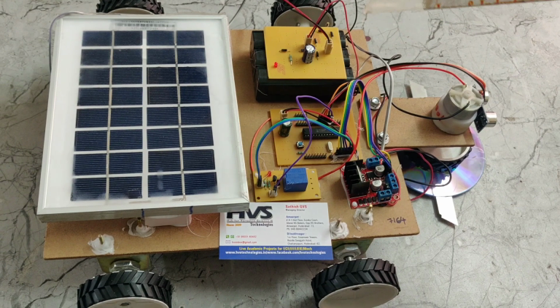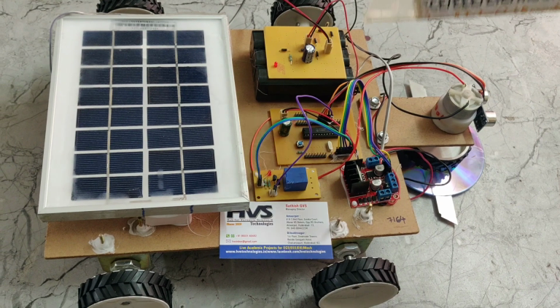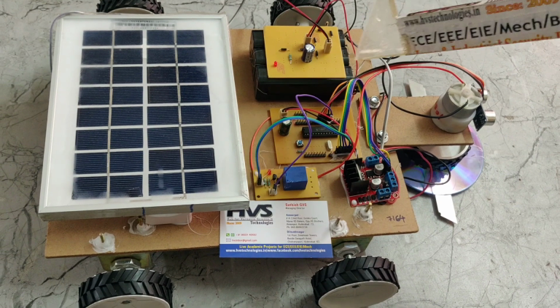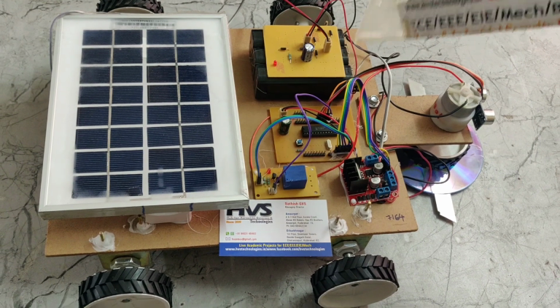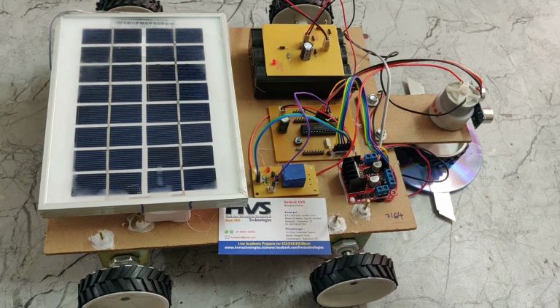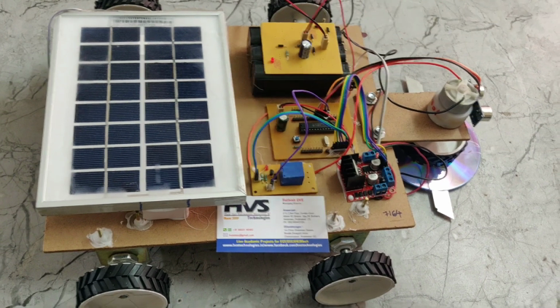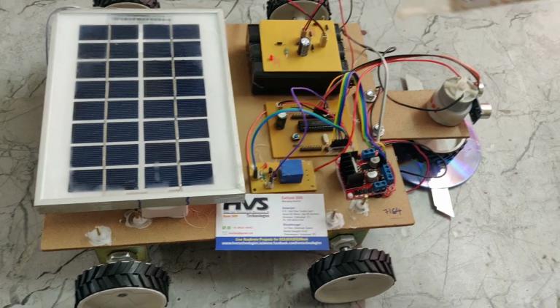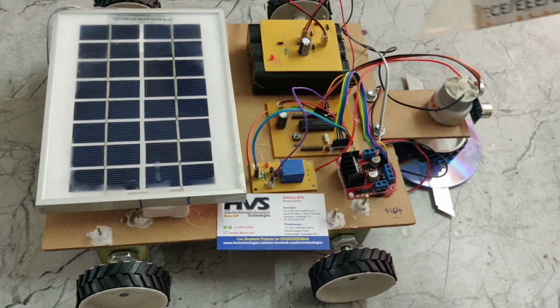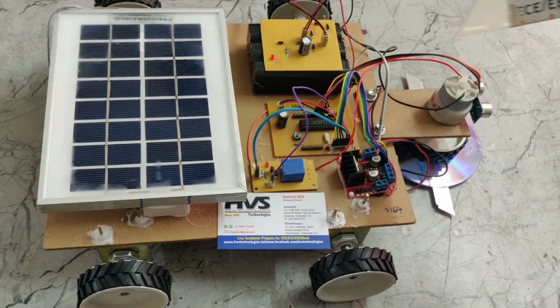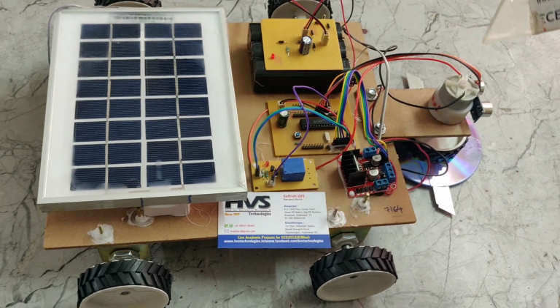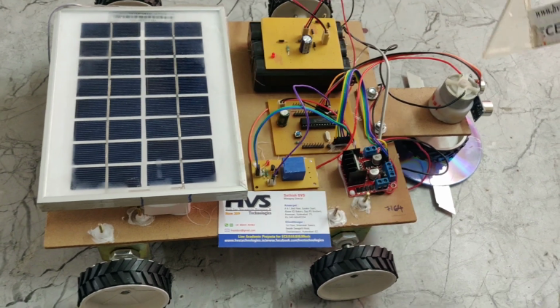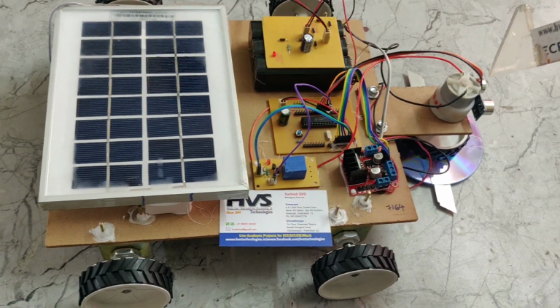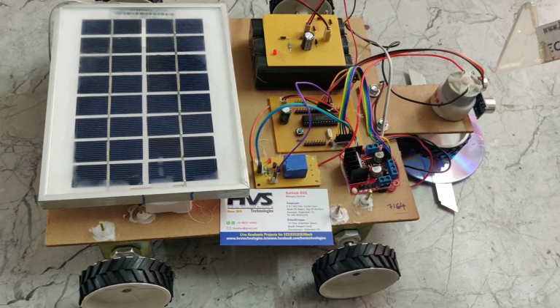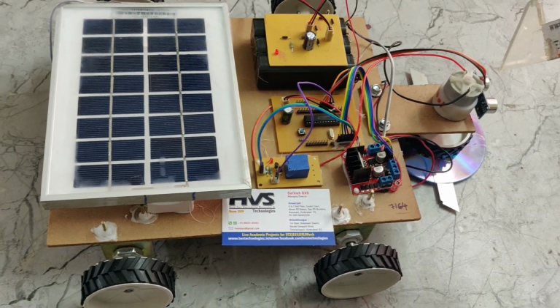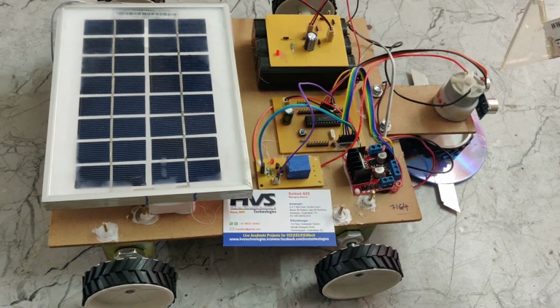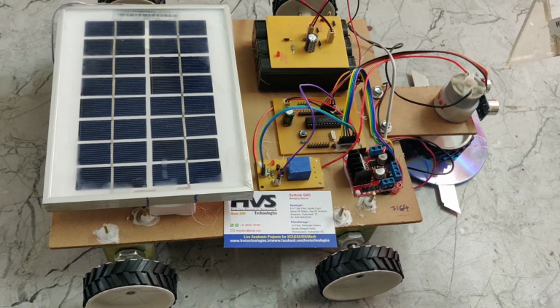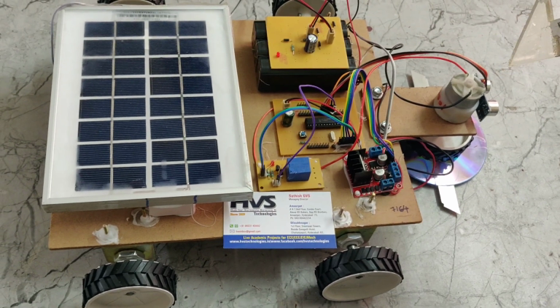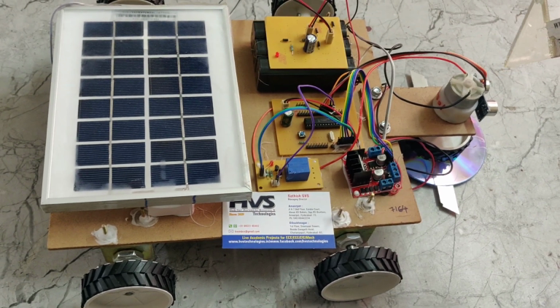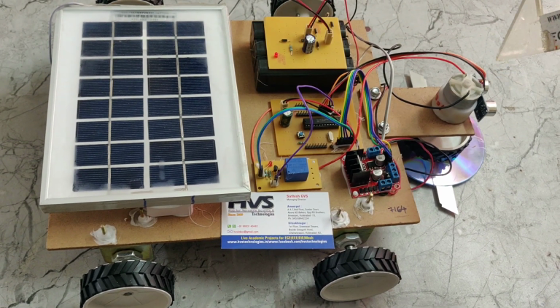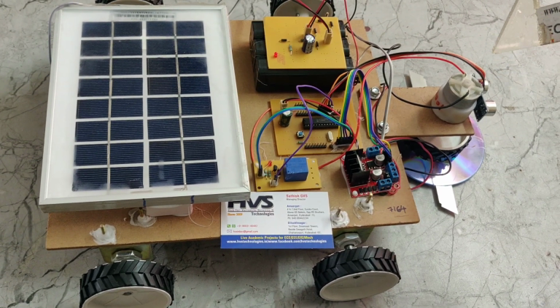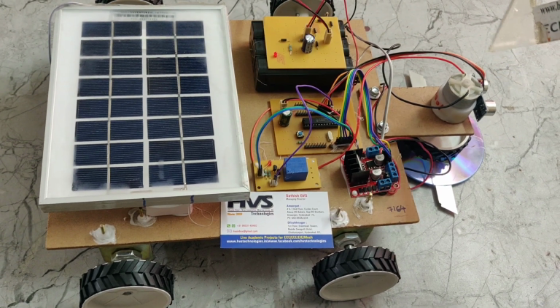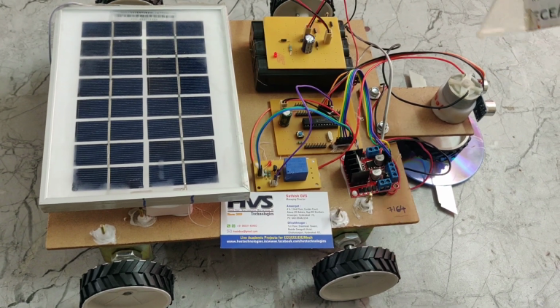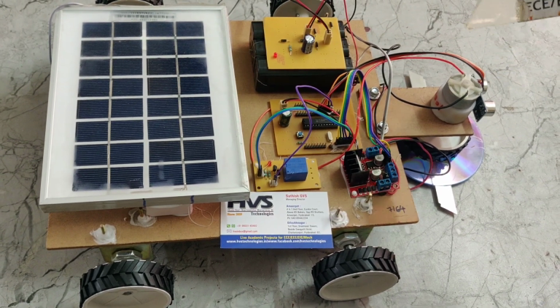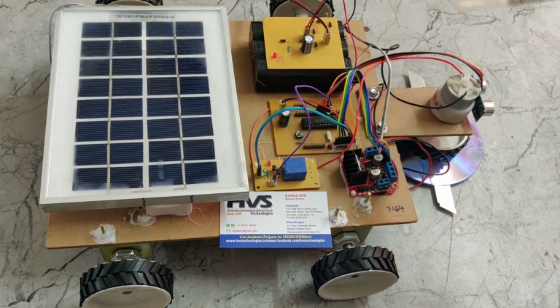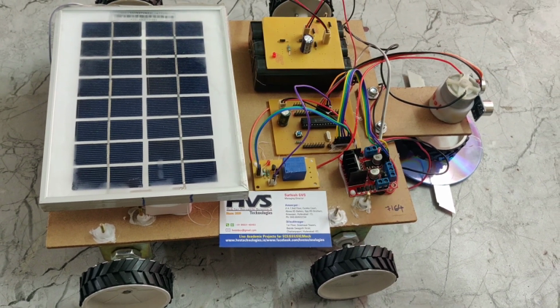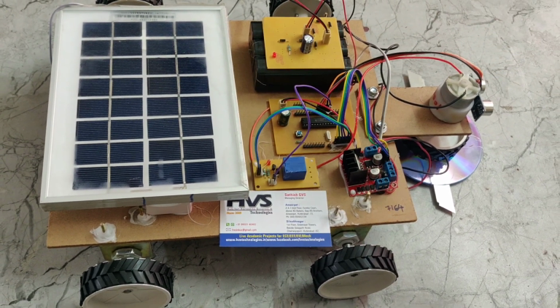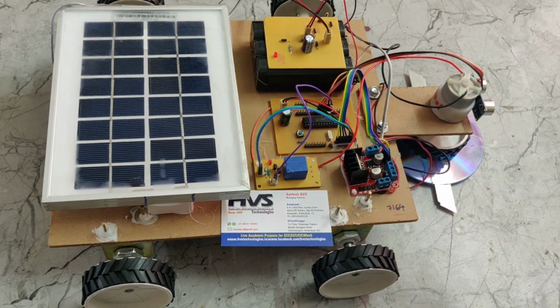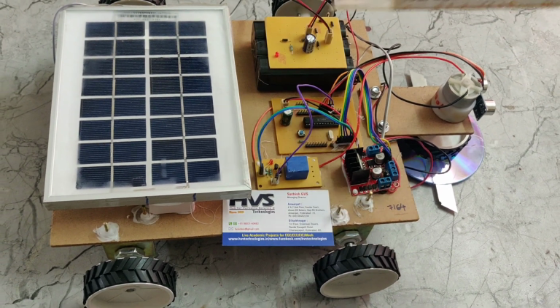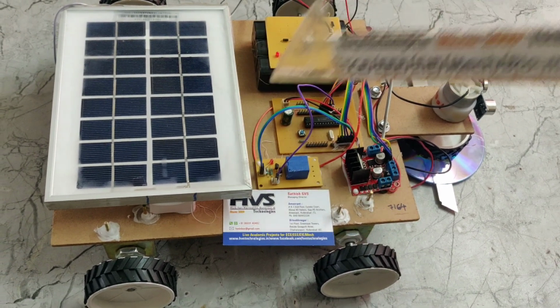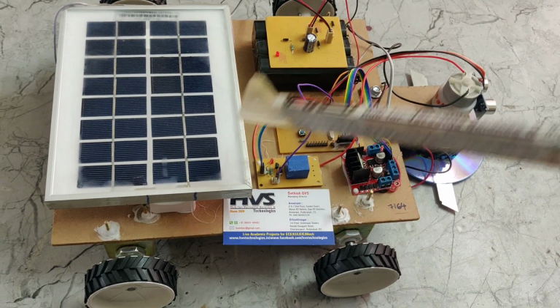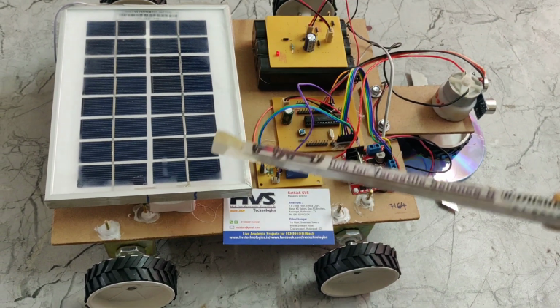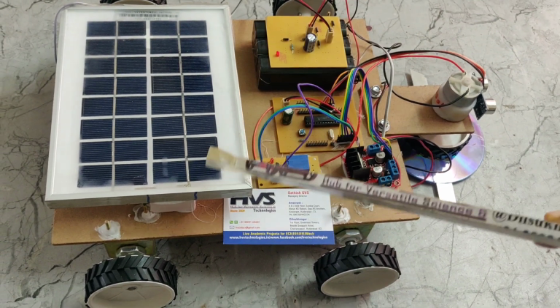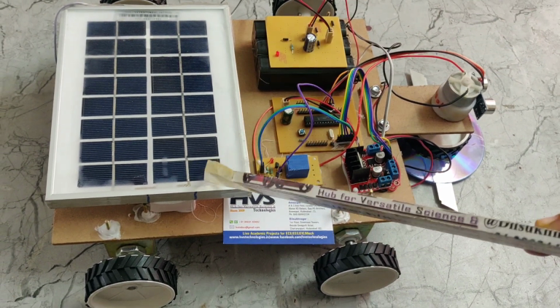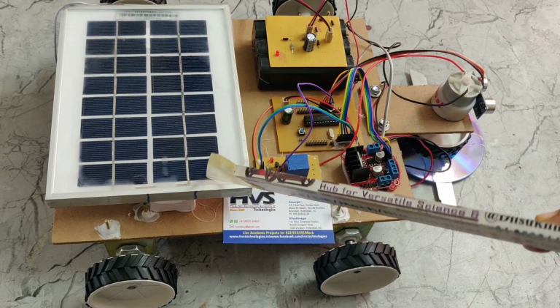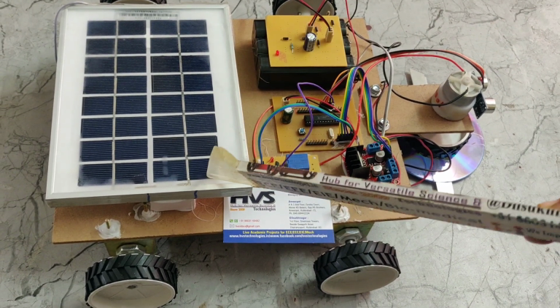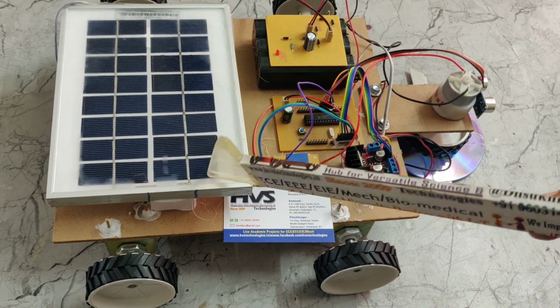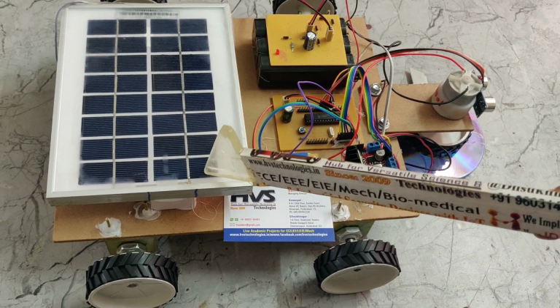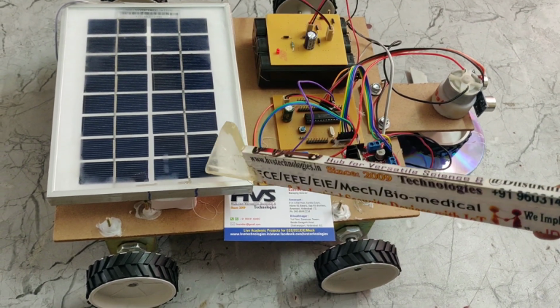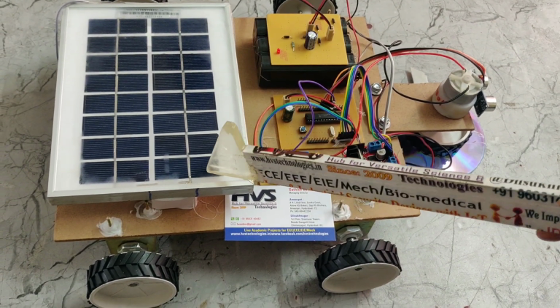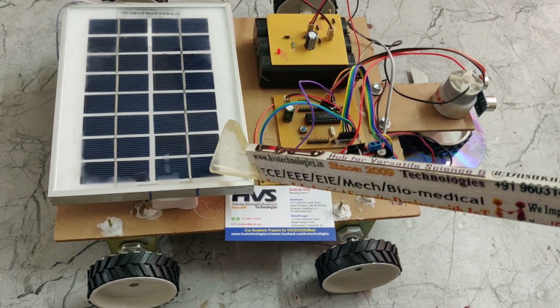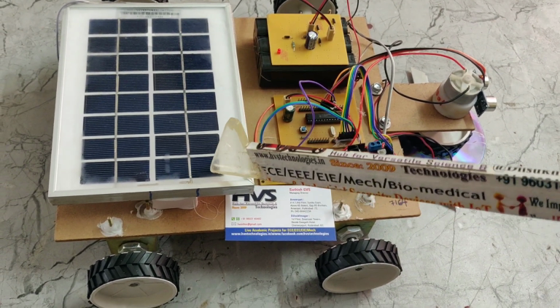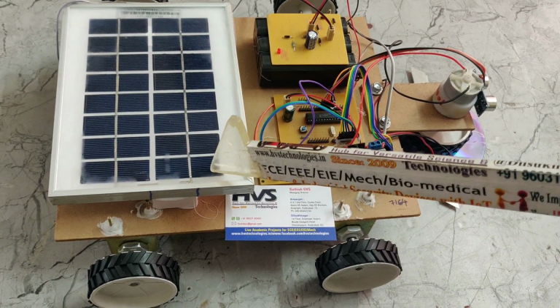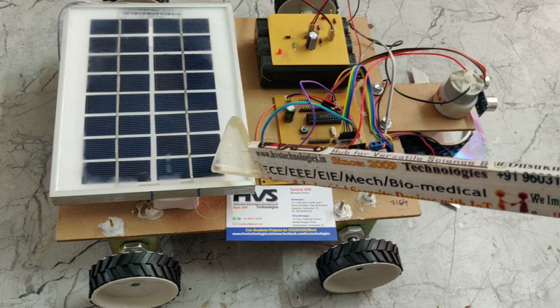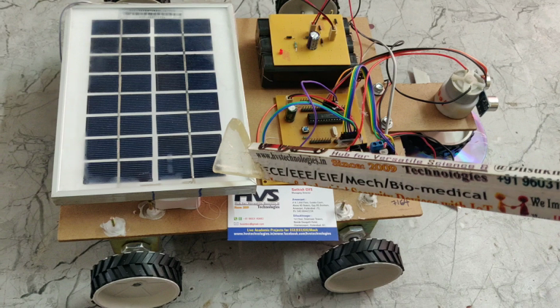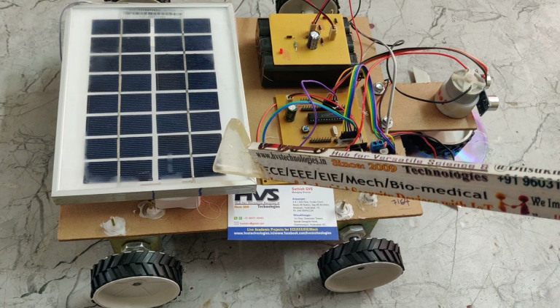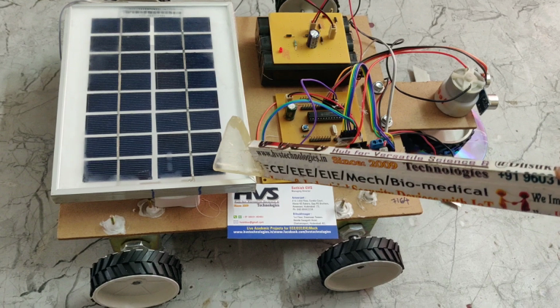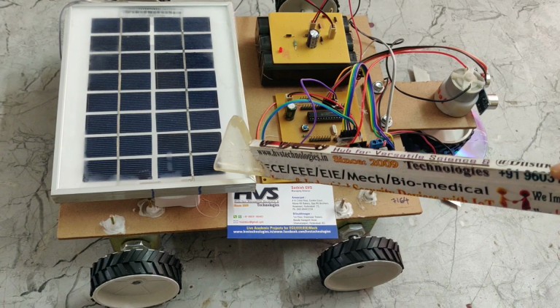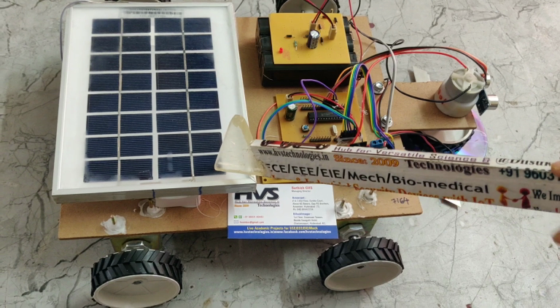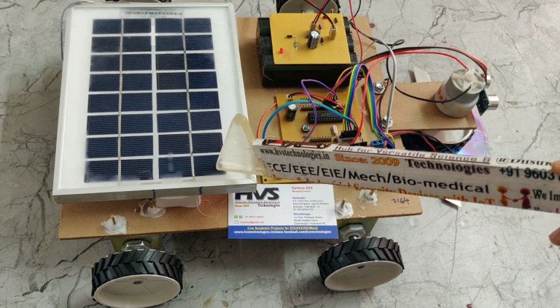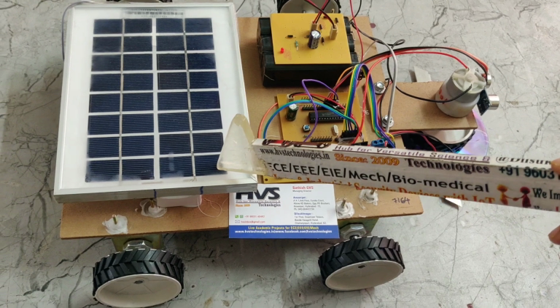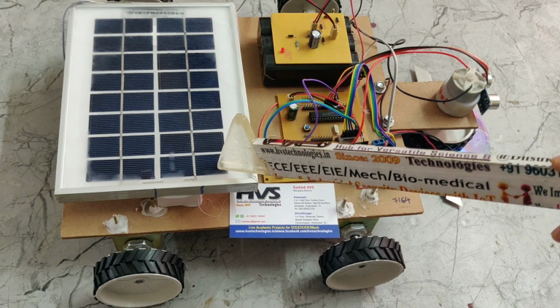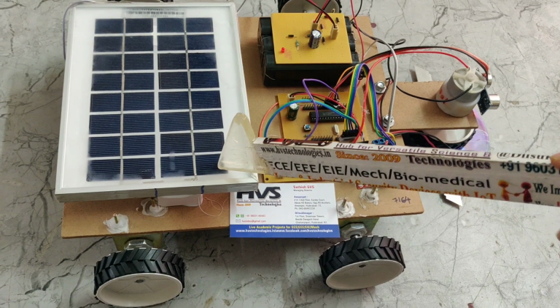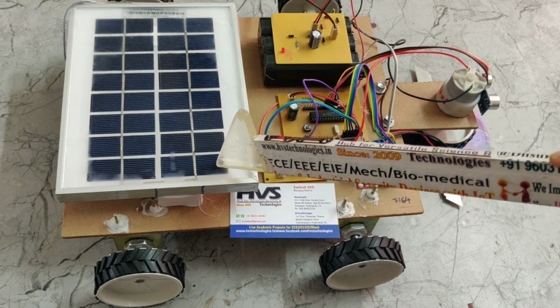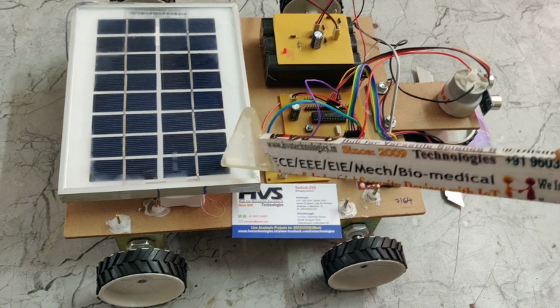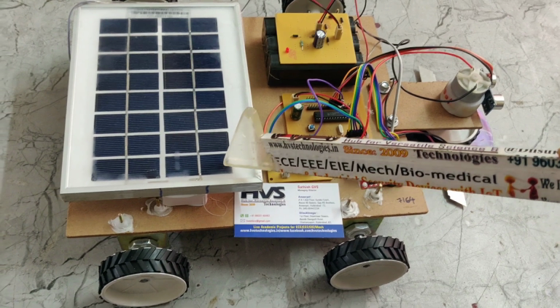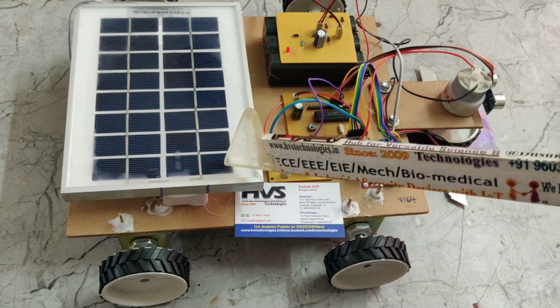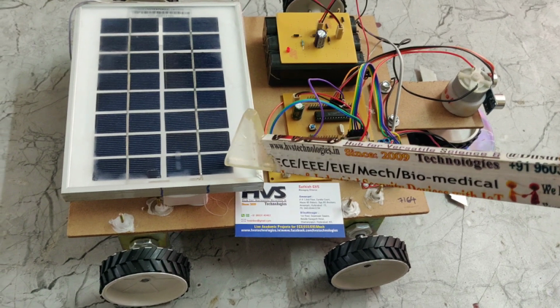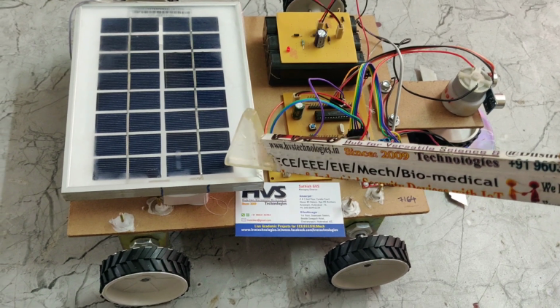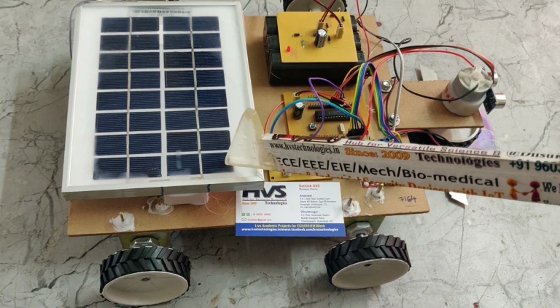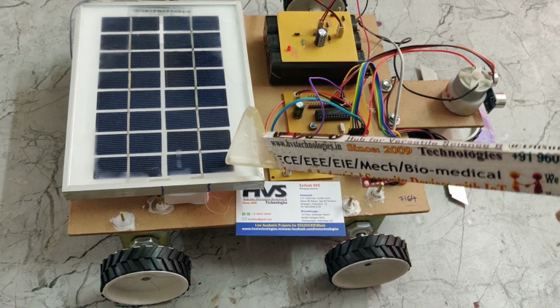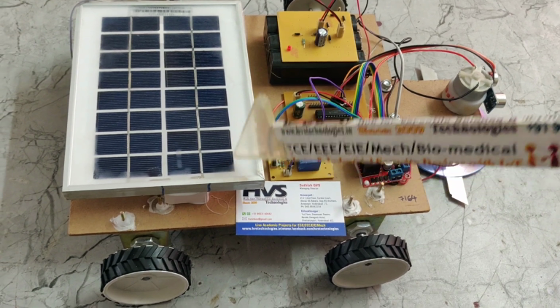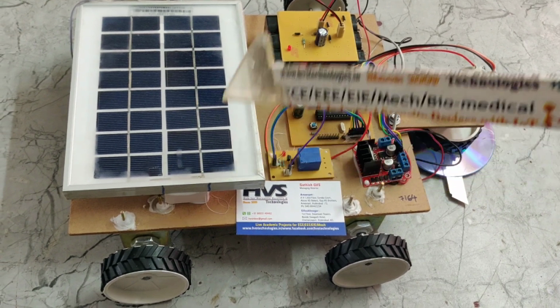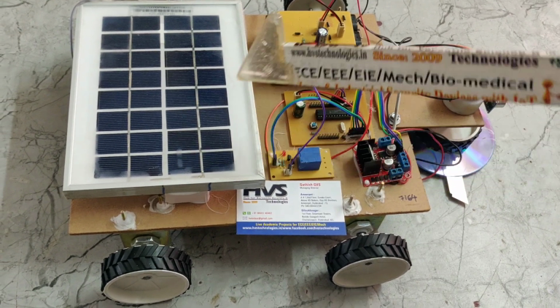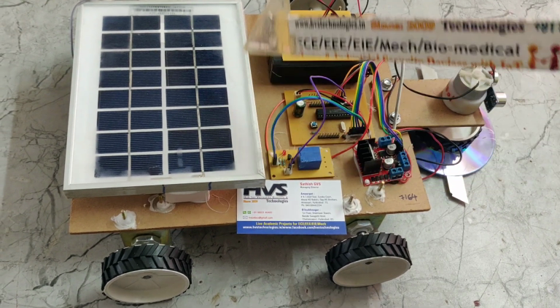Welcome to the project Fully Automated Solar Grass Cutter. In this project we are using a 12 volt, 5 watt solar panel.